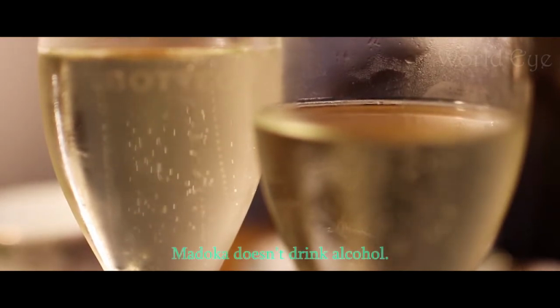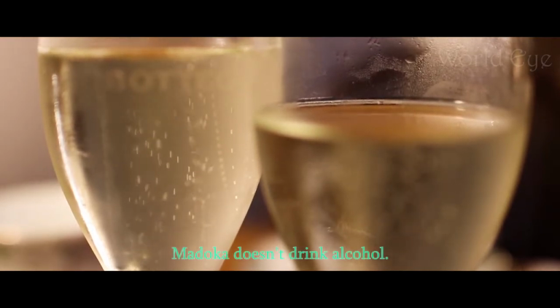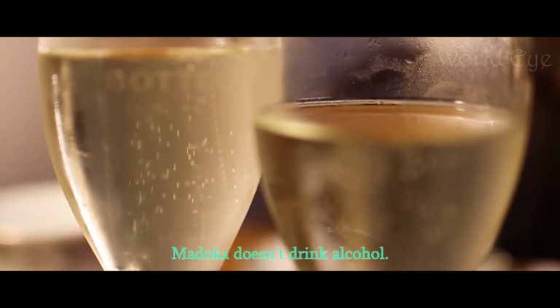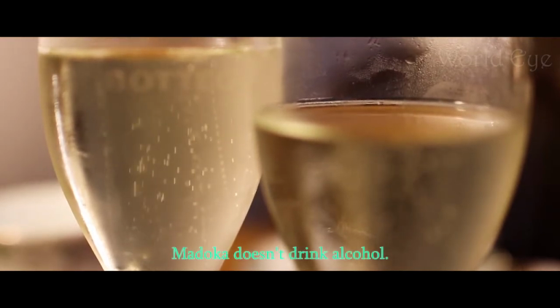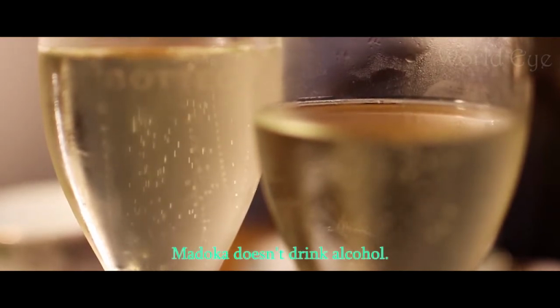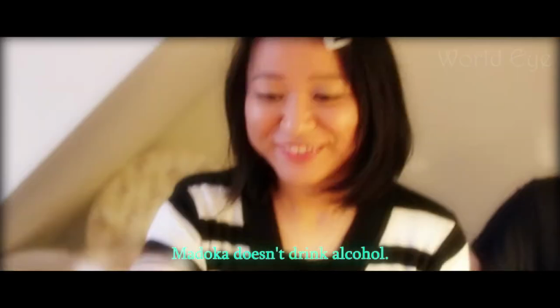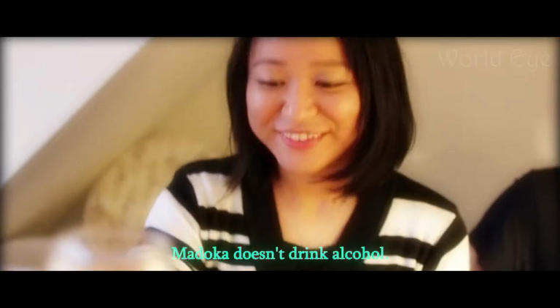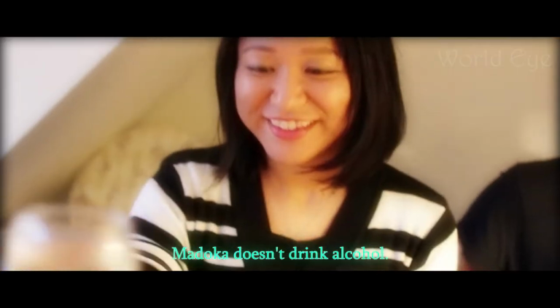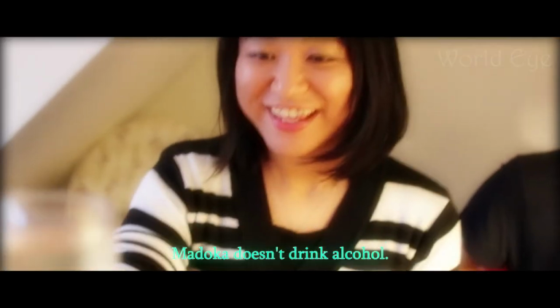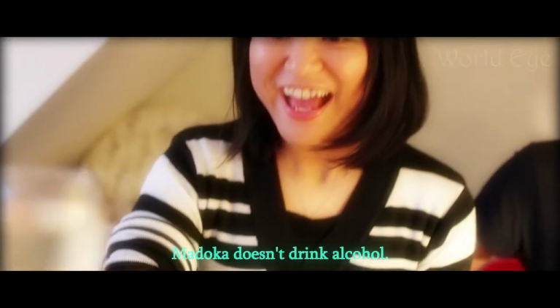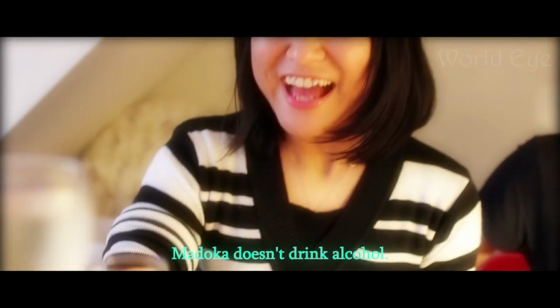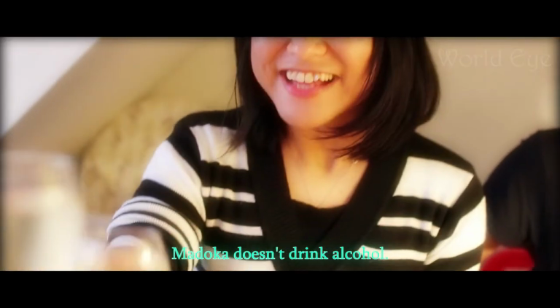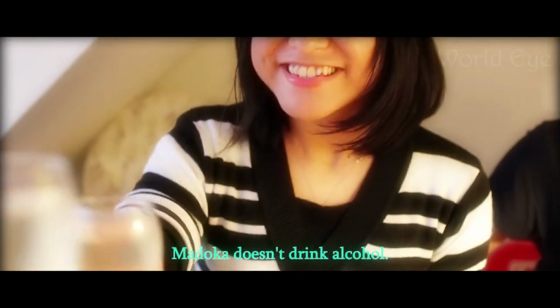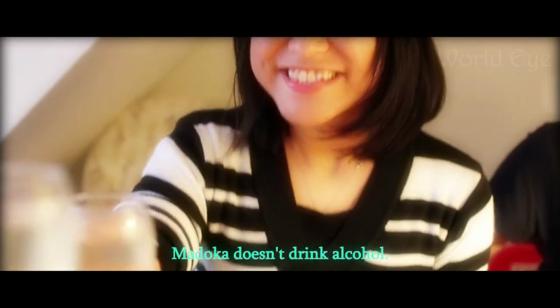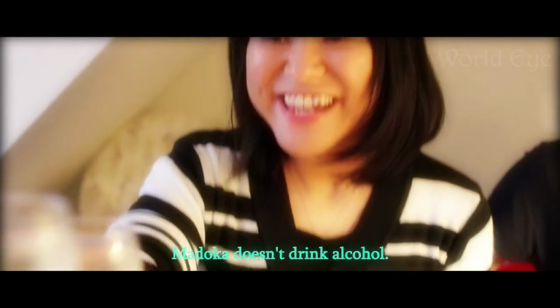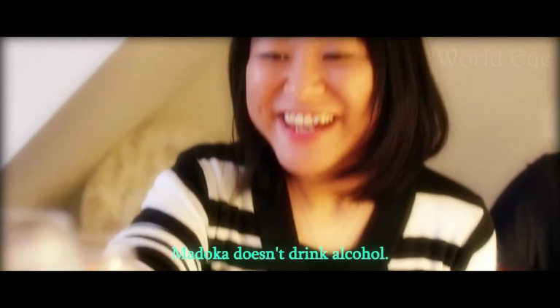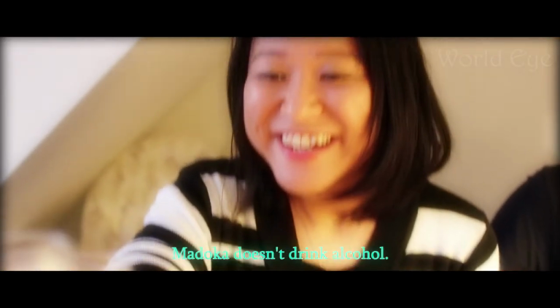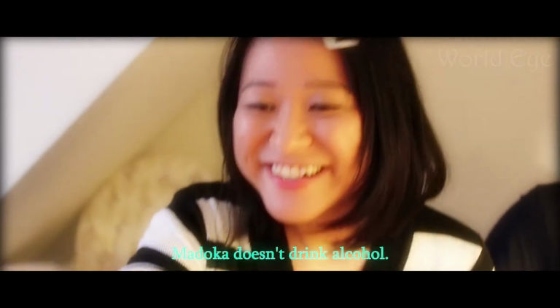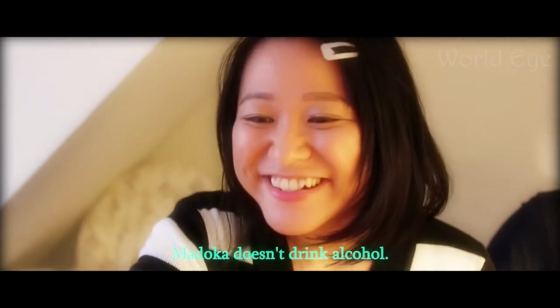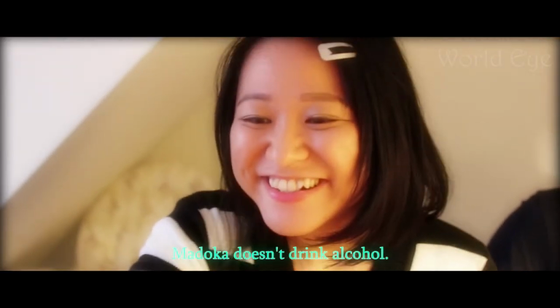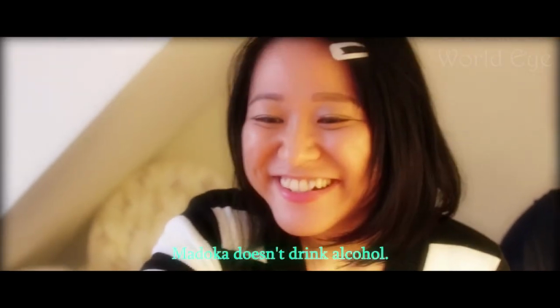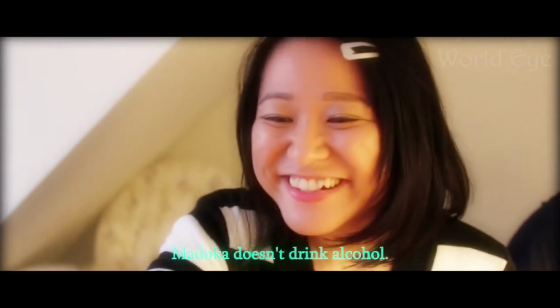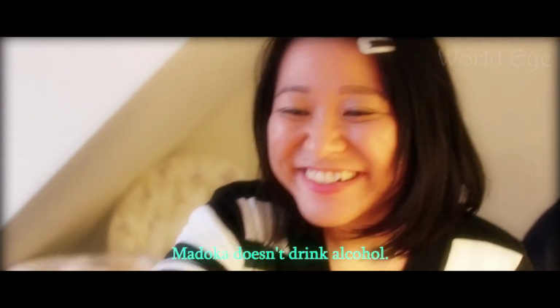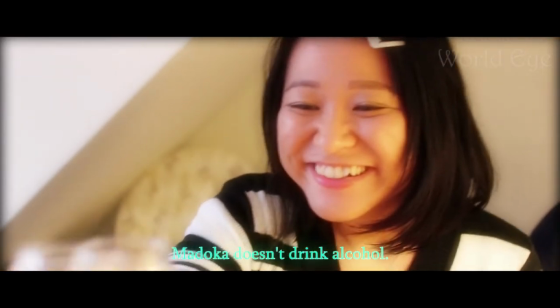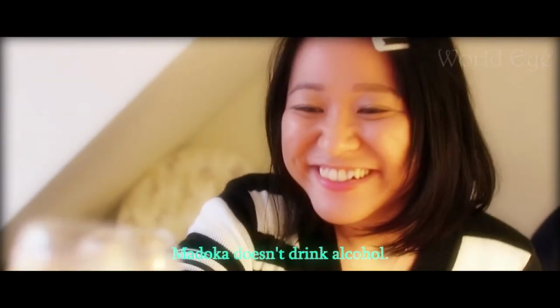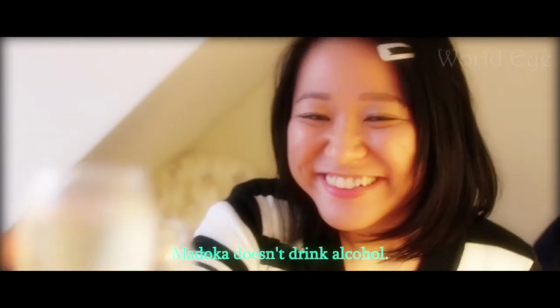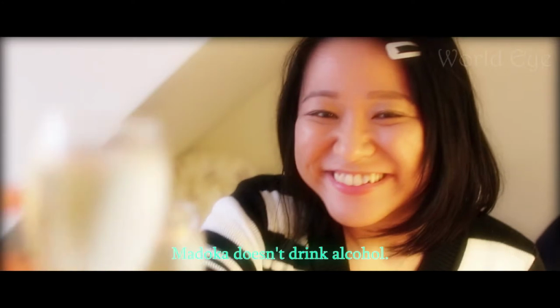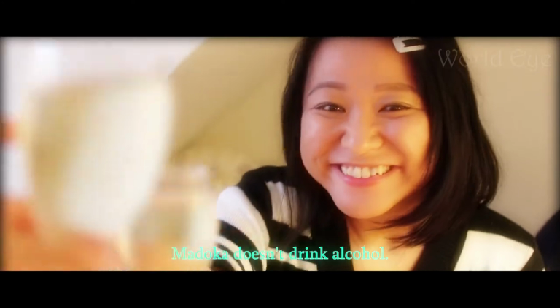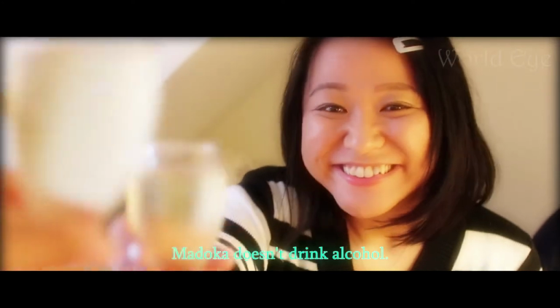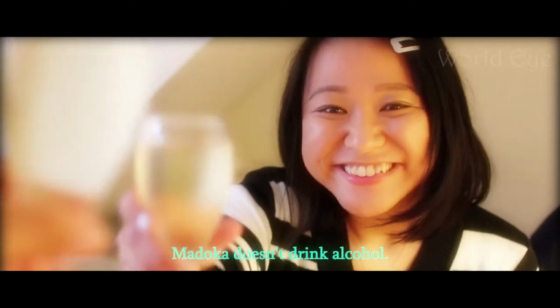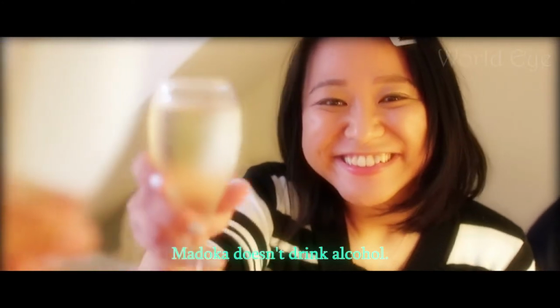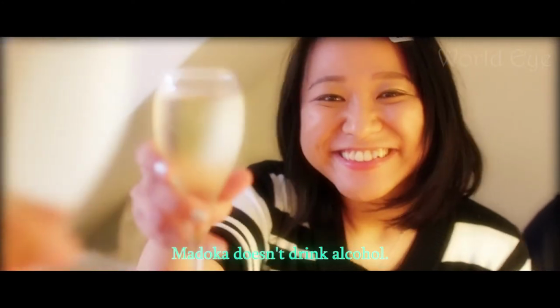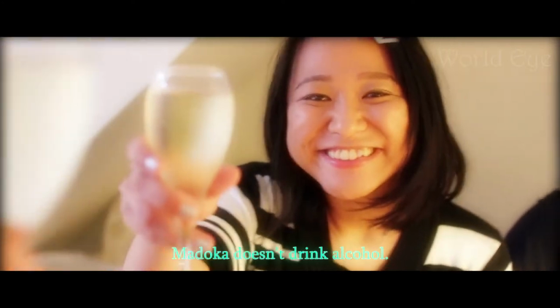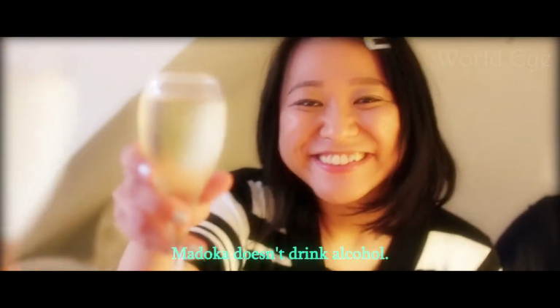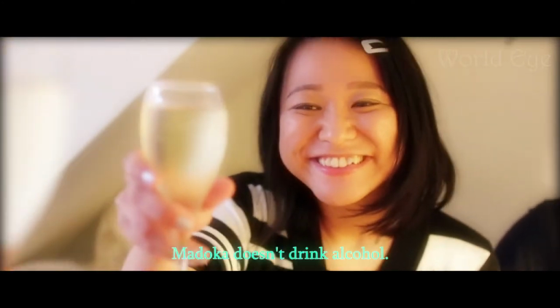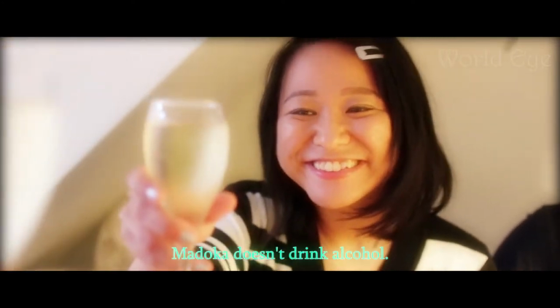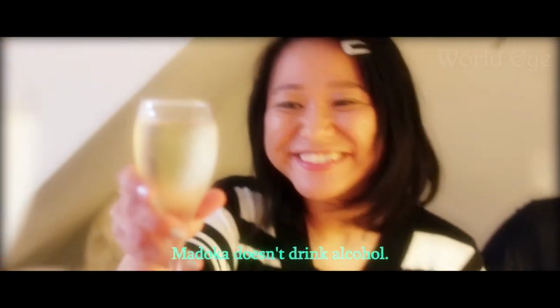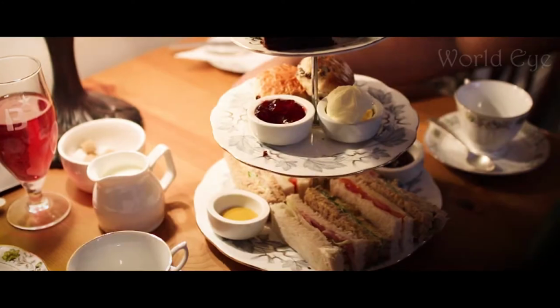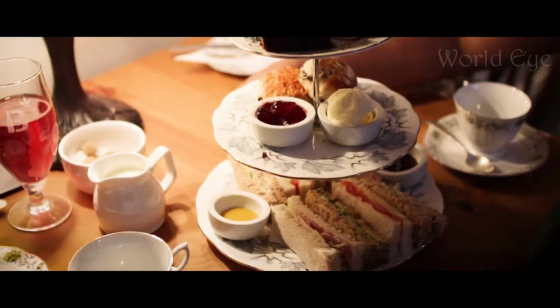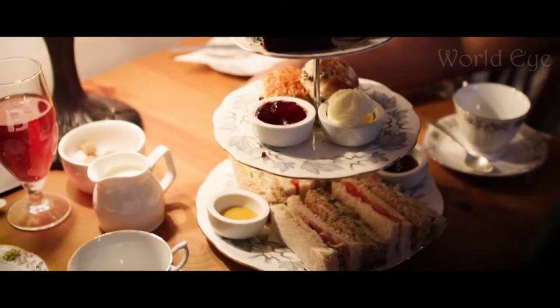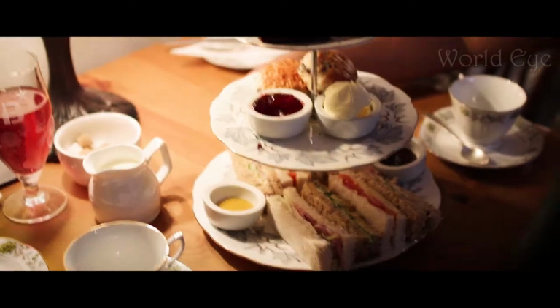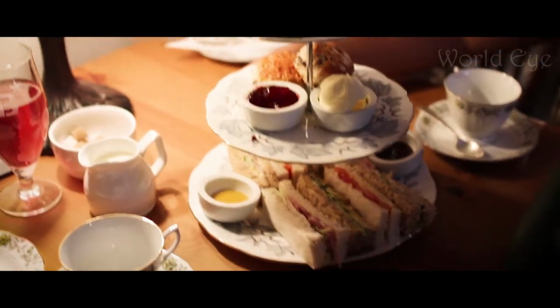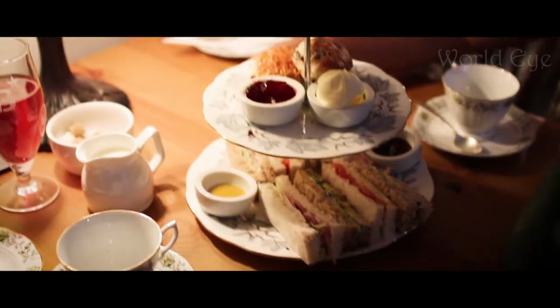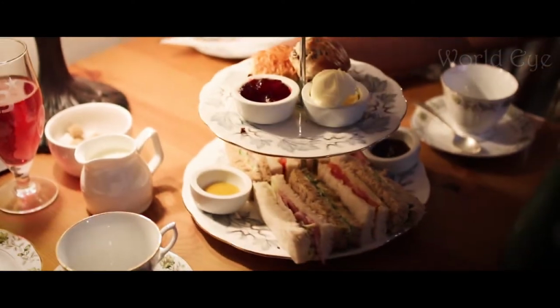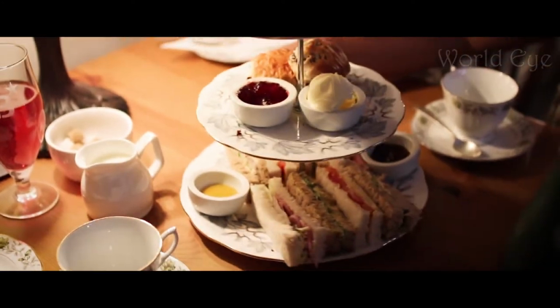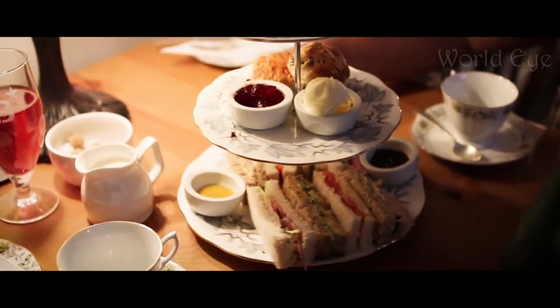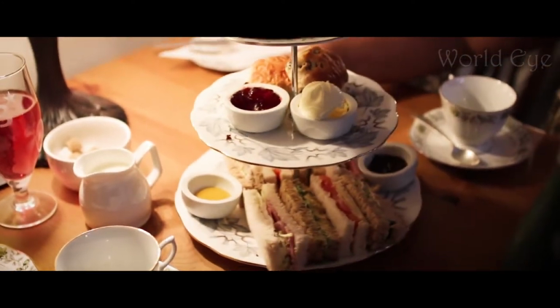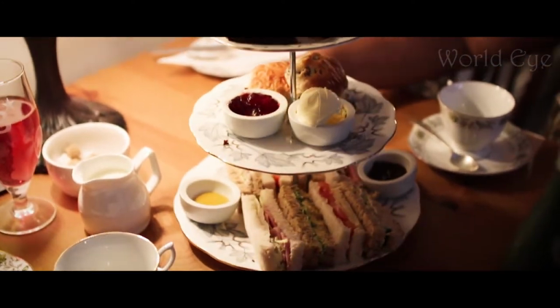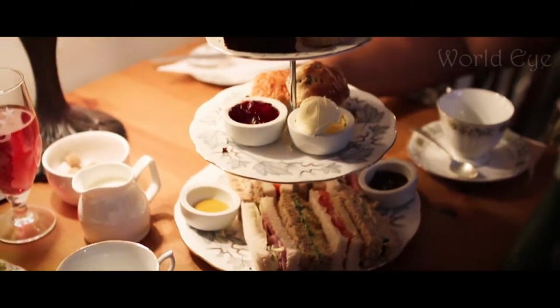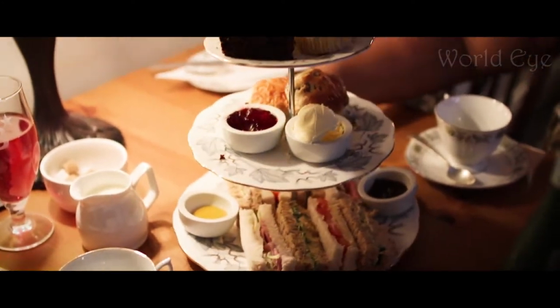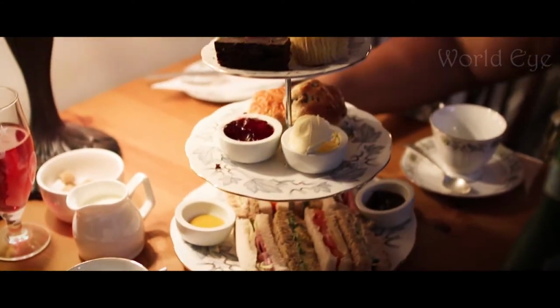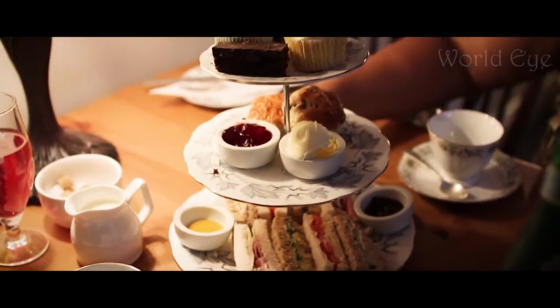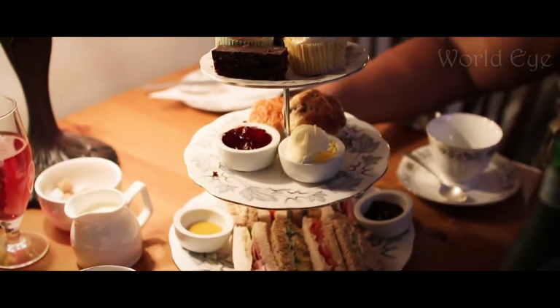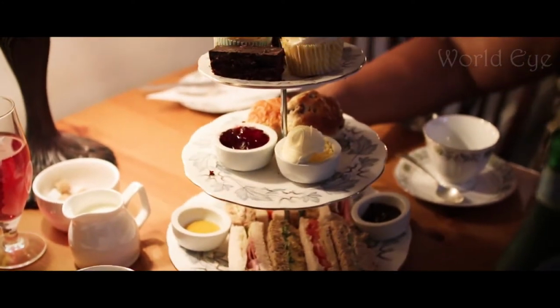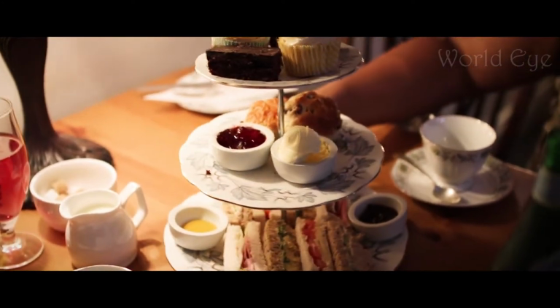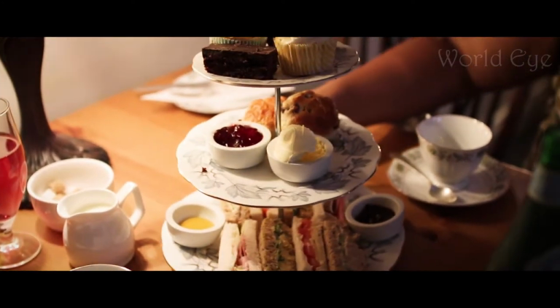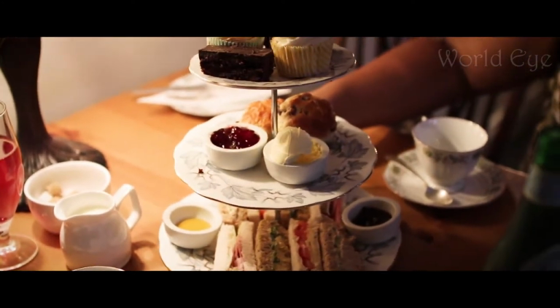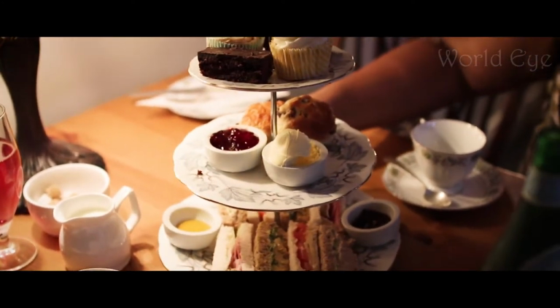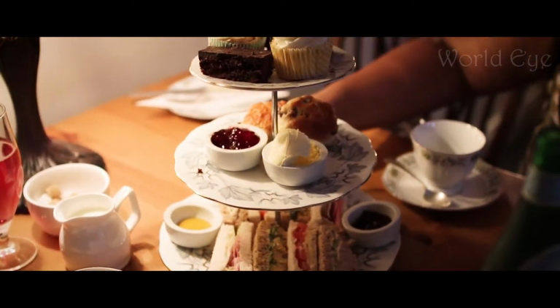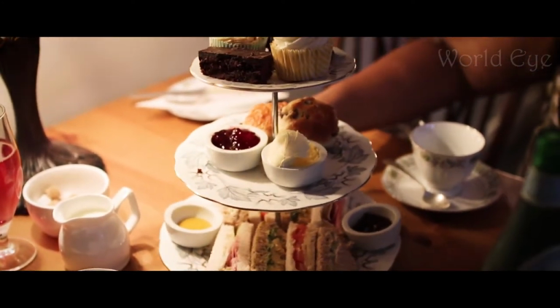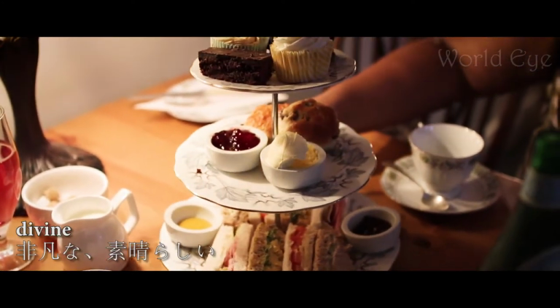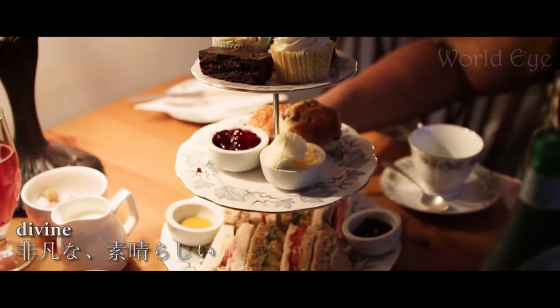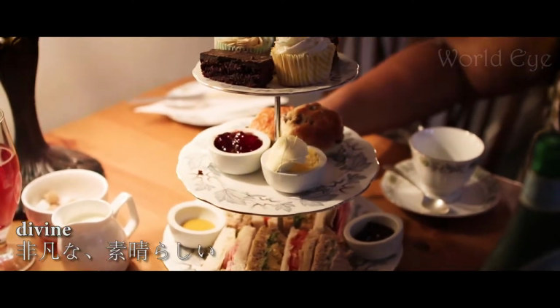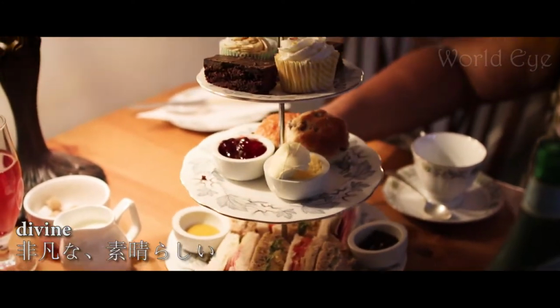Cheers! Cheers! It's pretty. Very pretty. It smells divine.